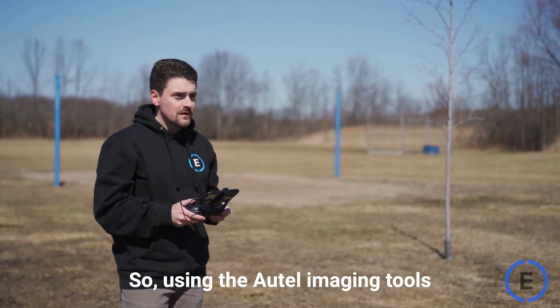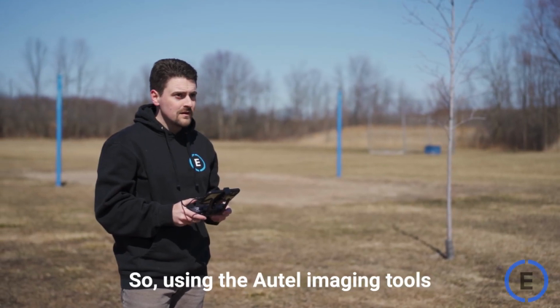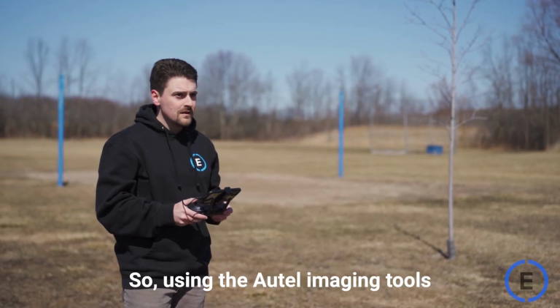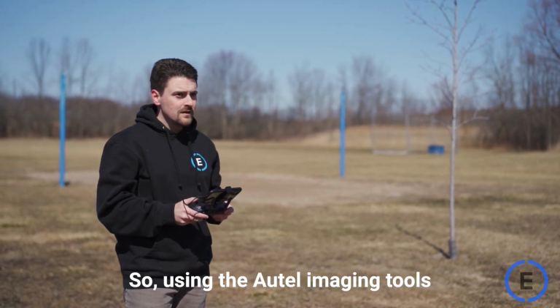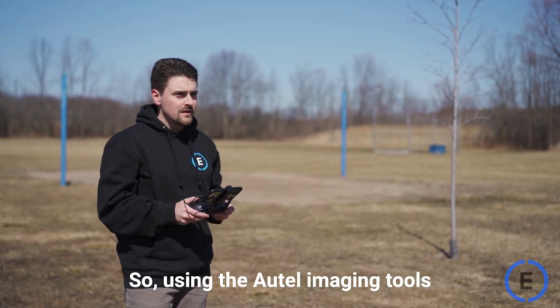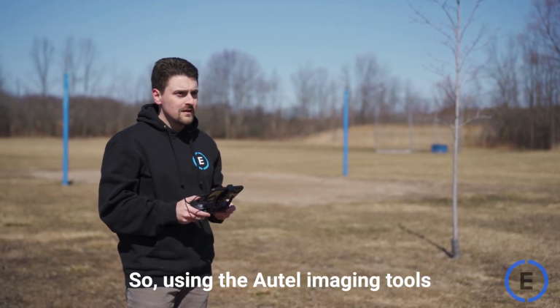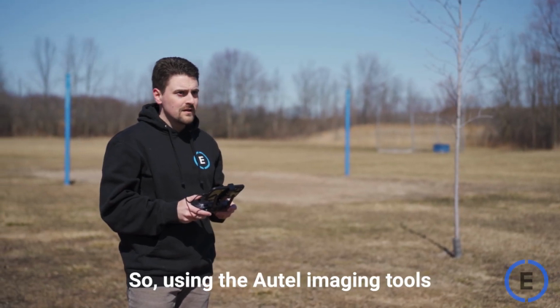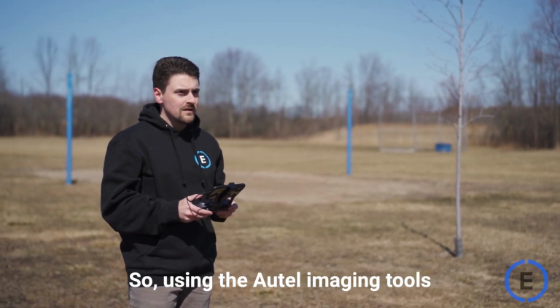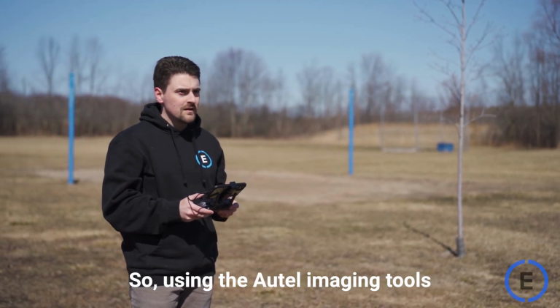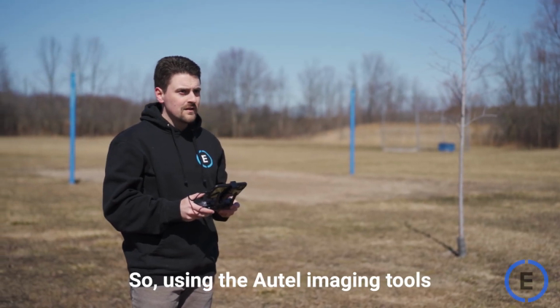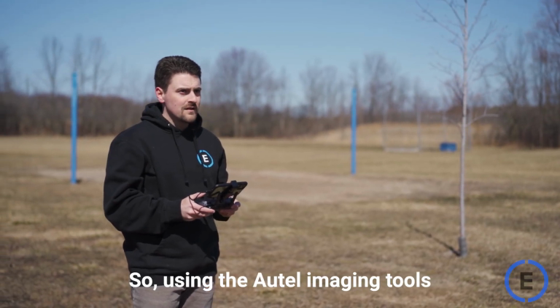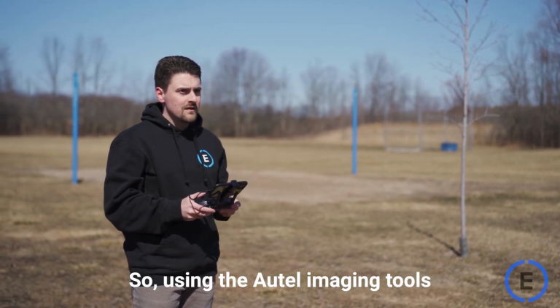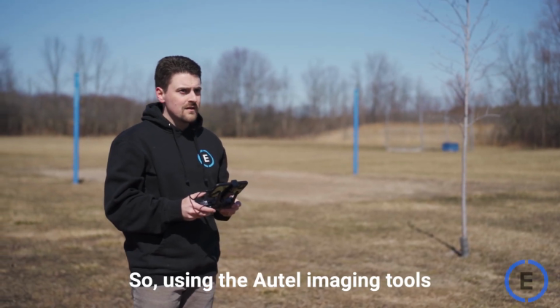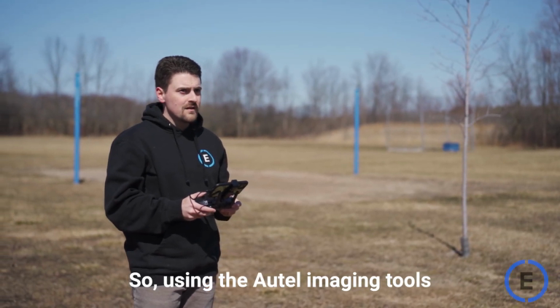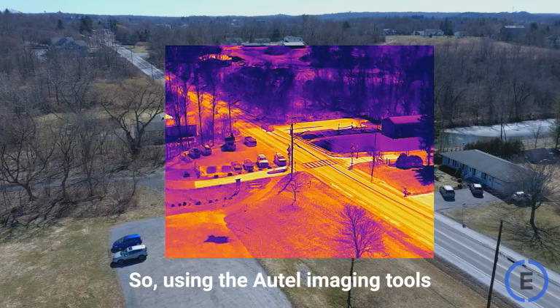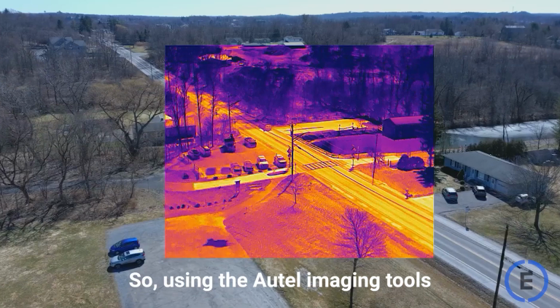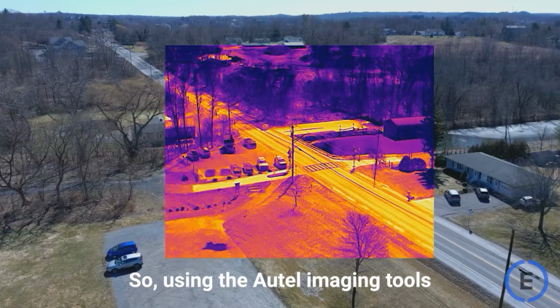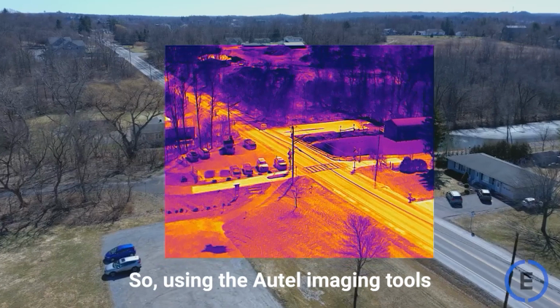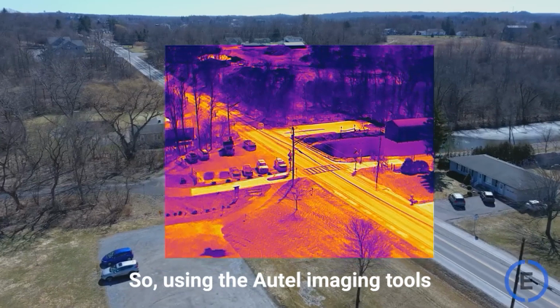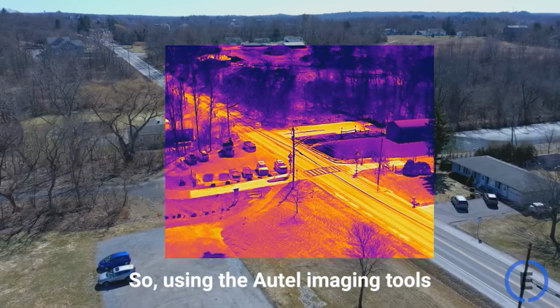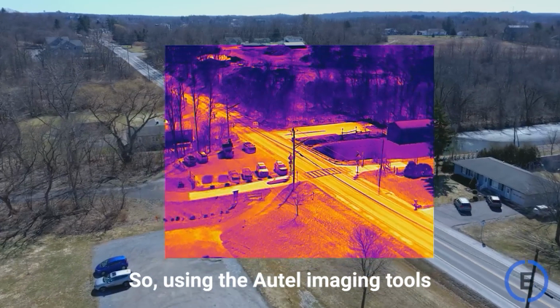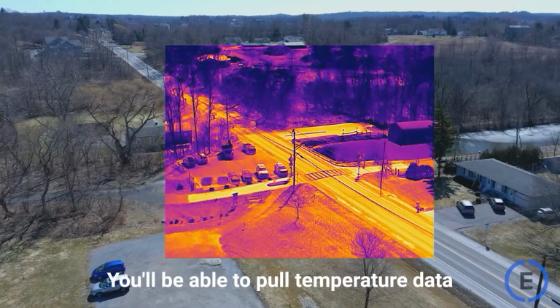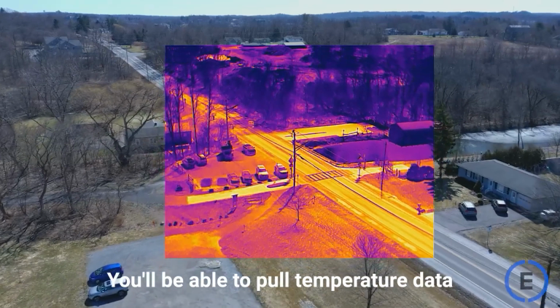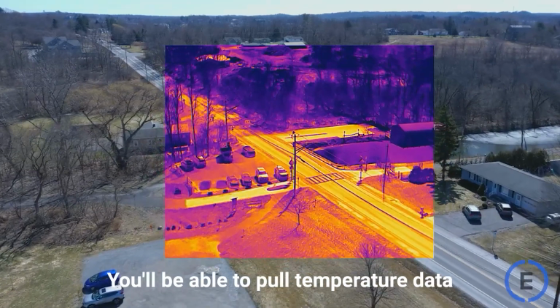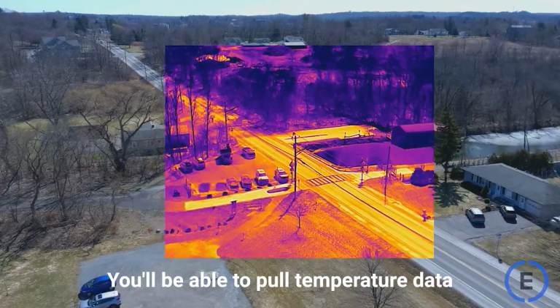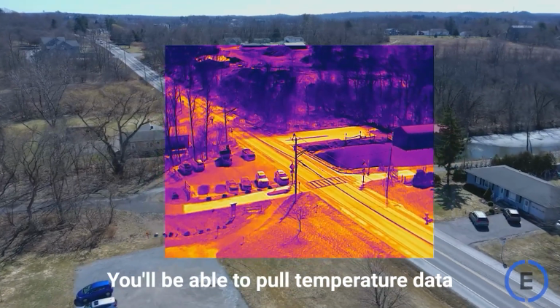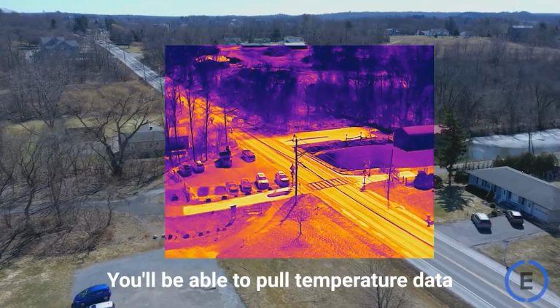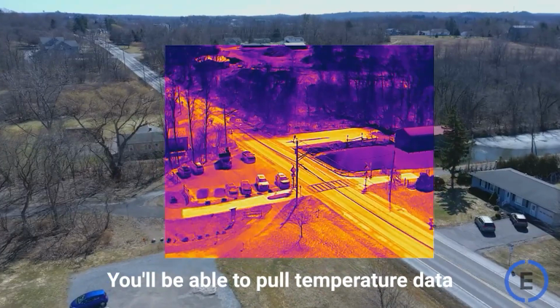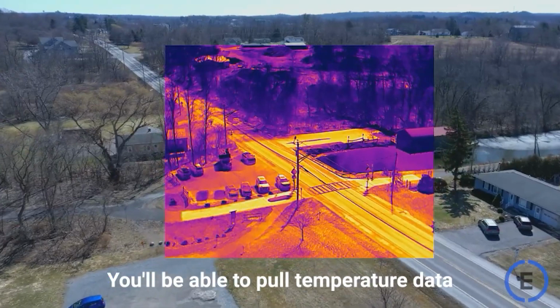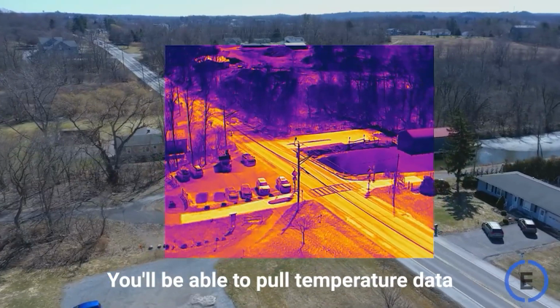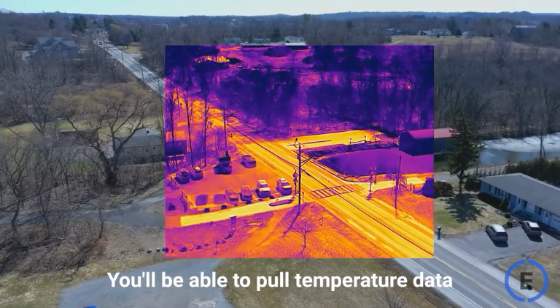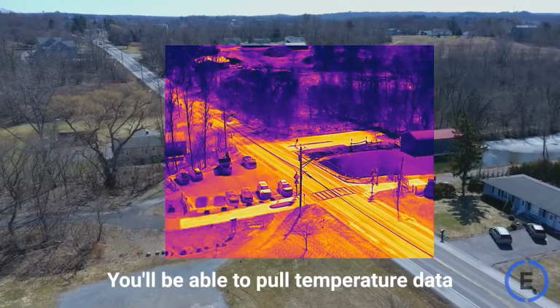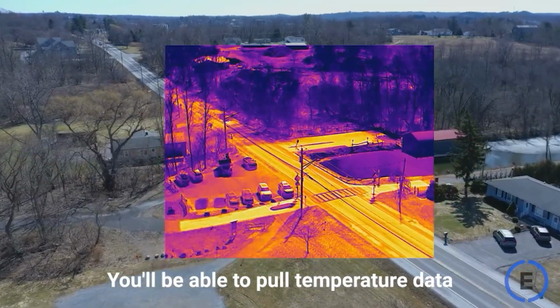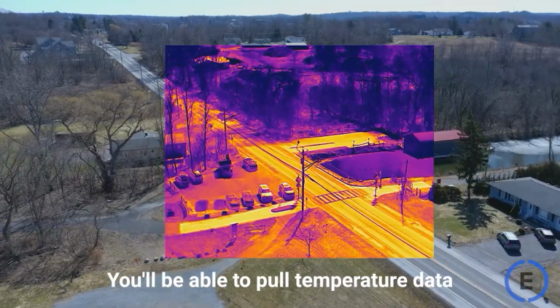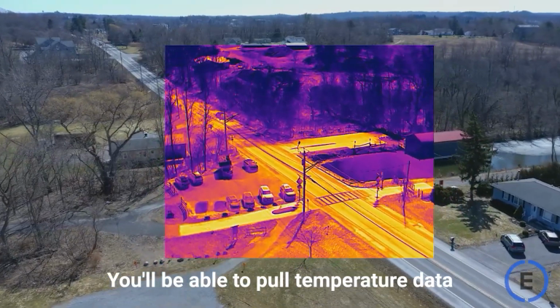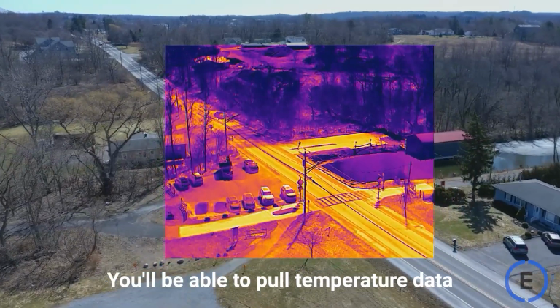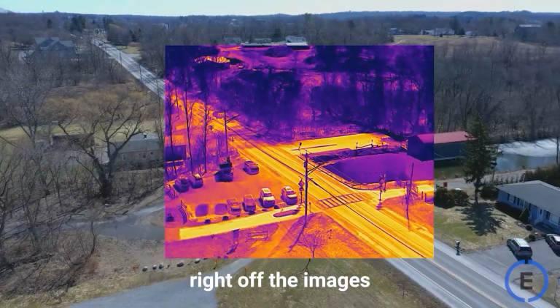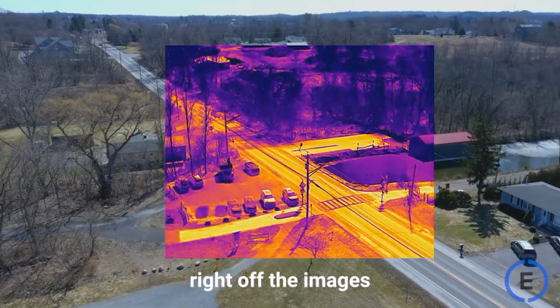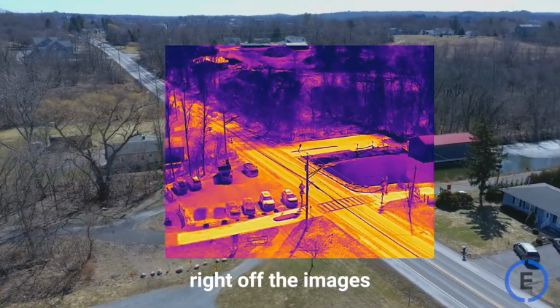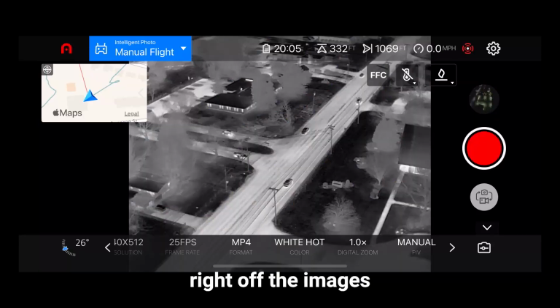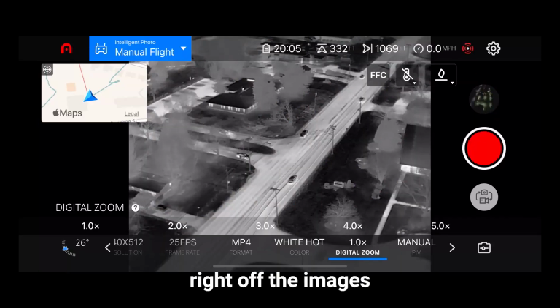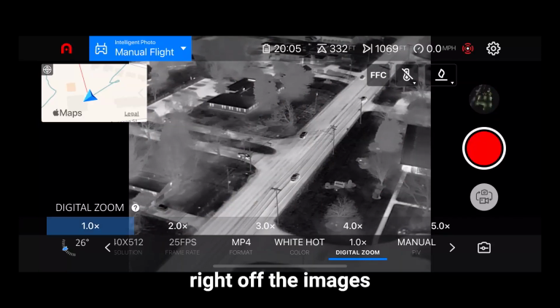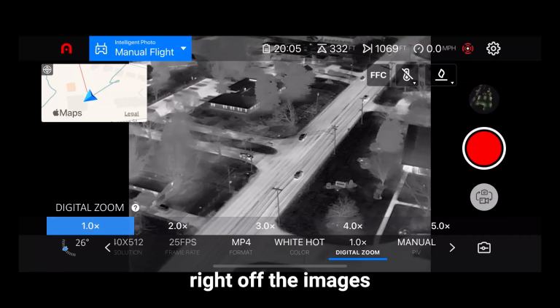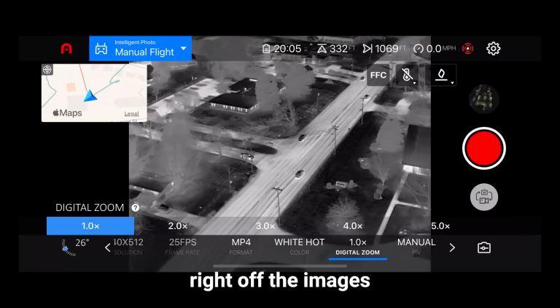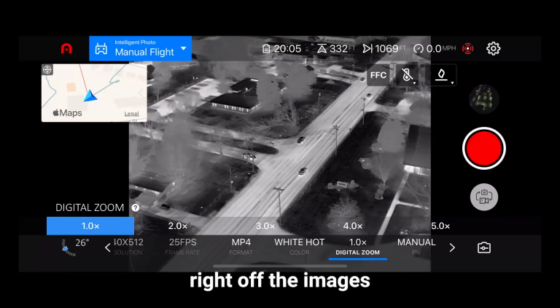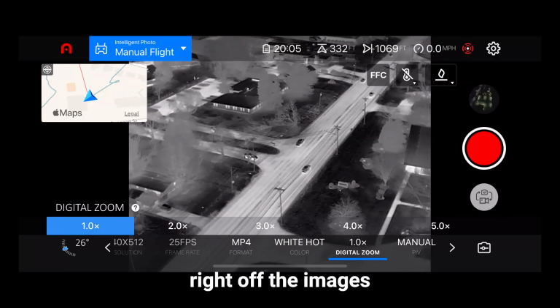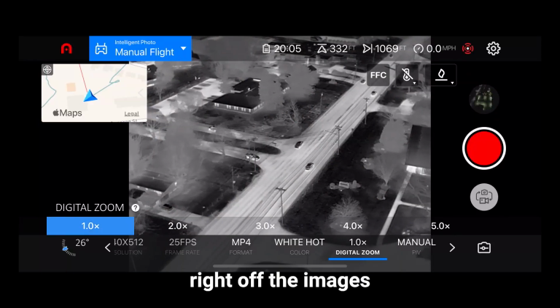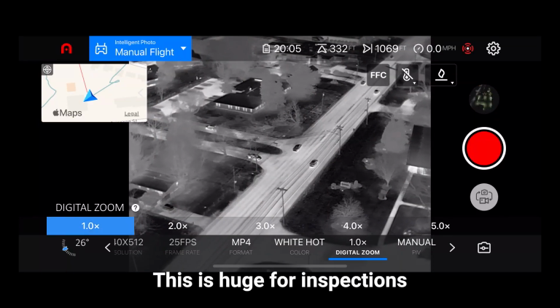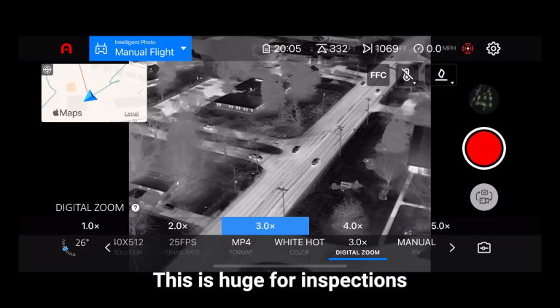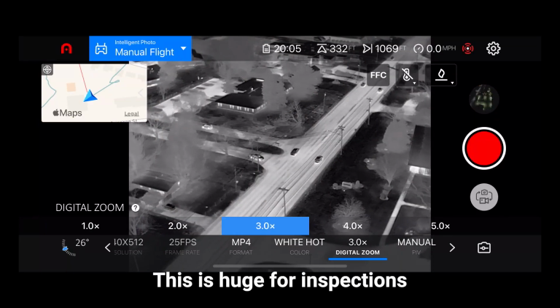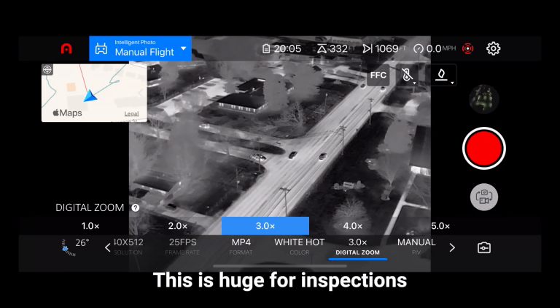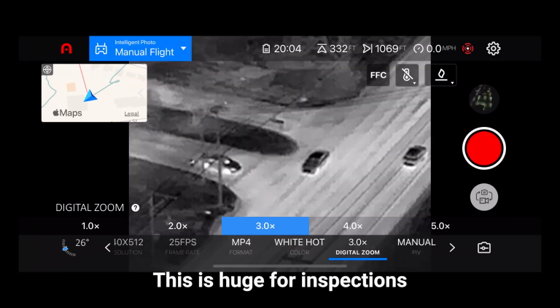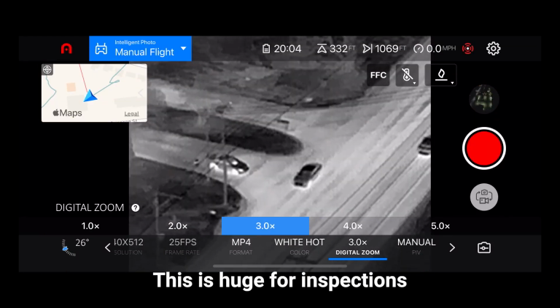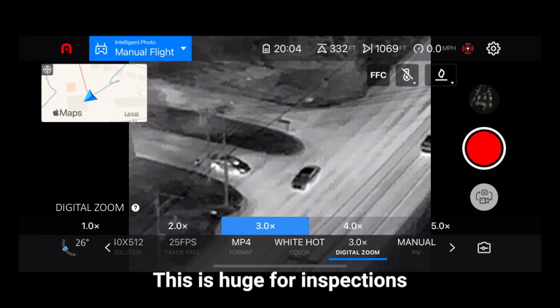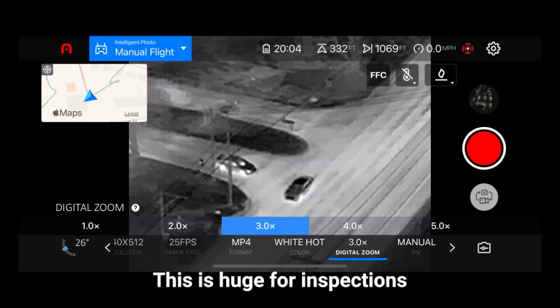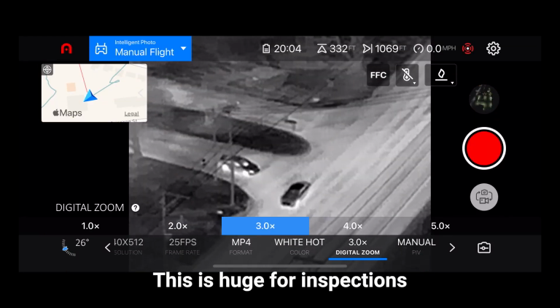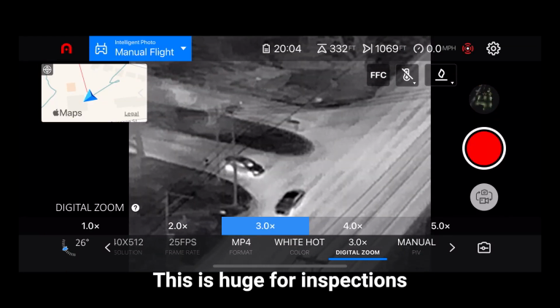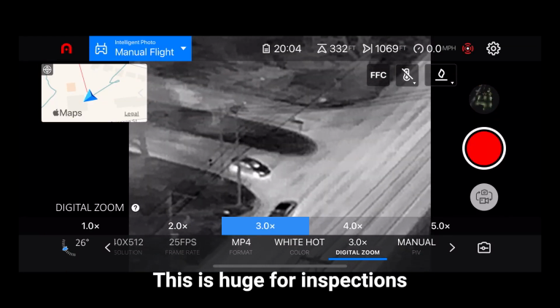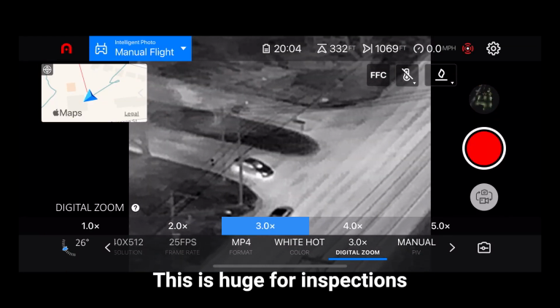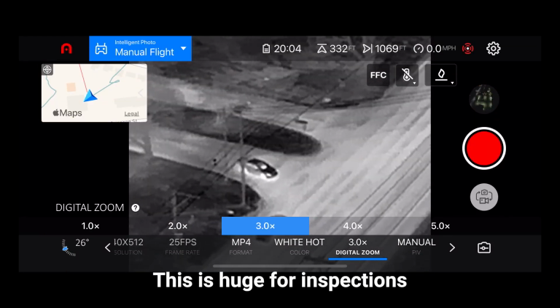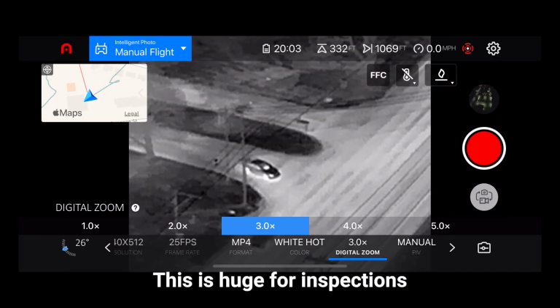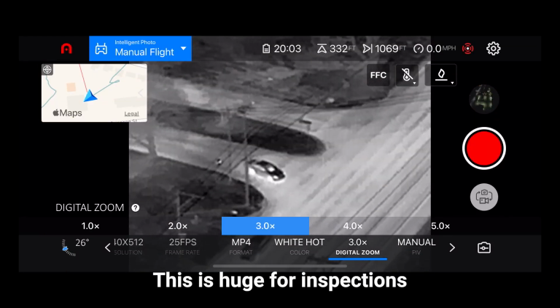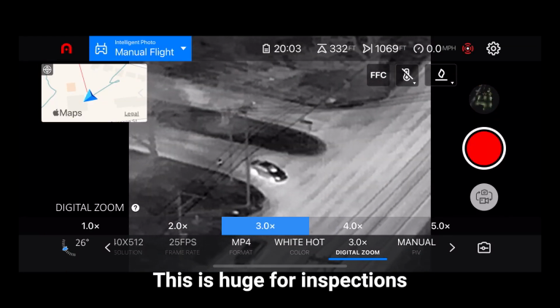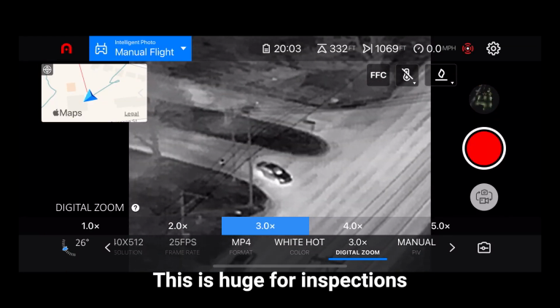Using the Autel imaging tools, you'll be able to pull temperature data right off the images. This is huge for inspections.